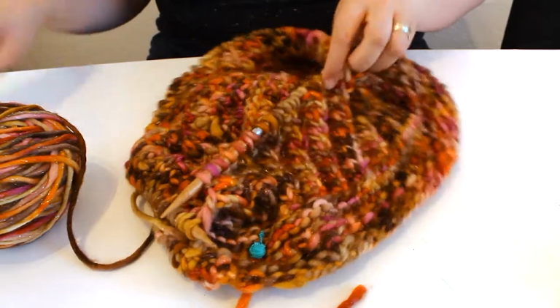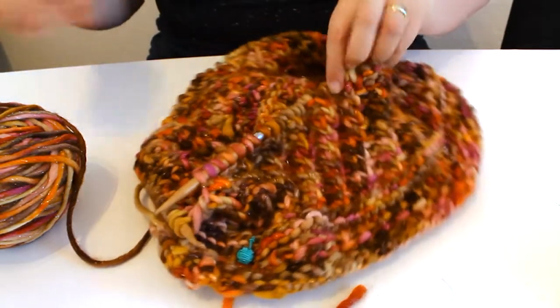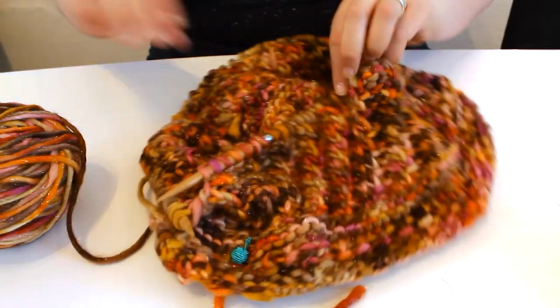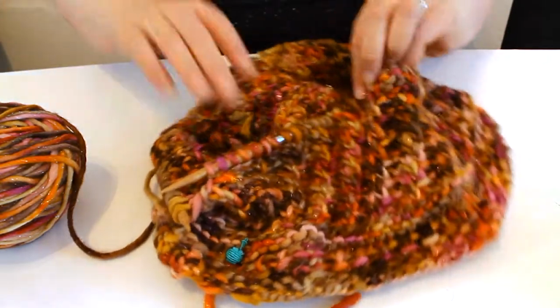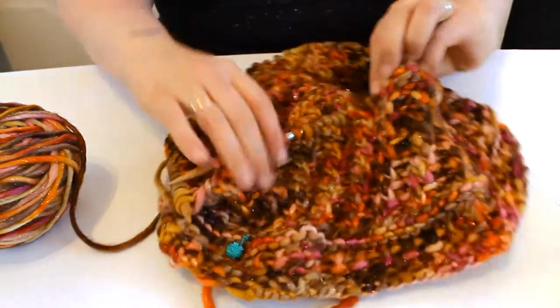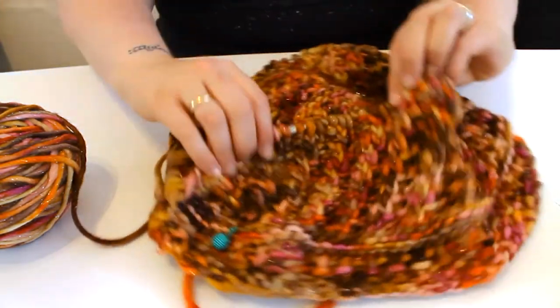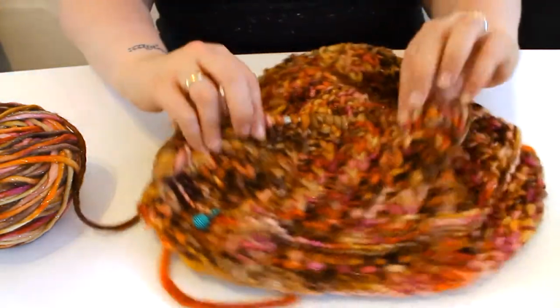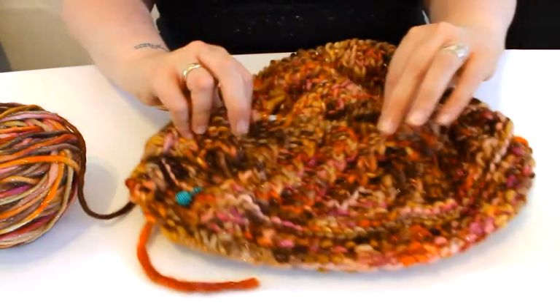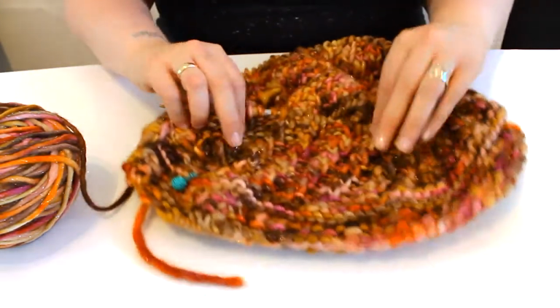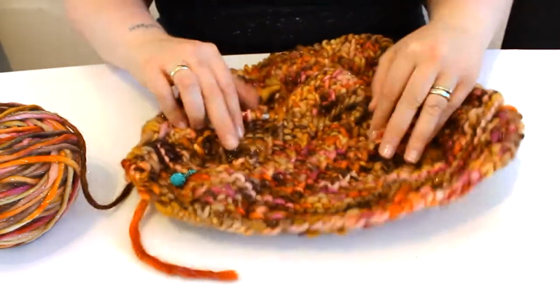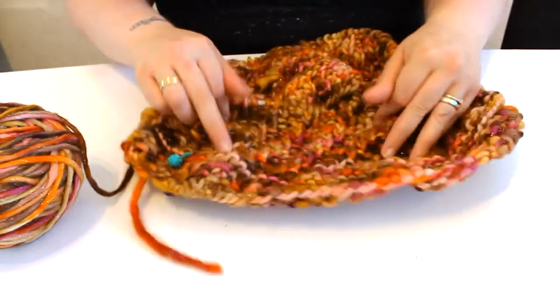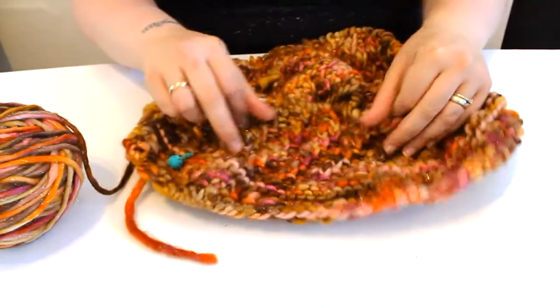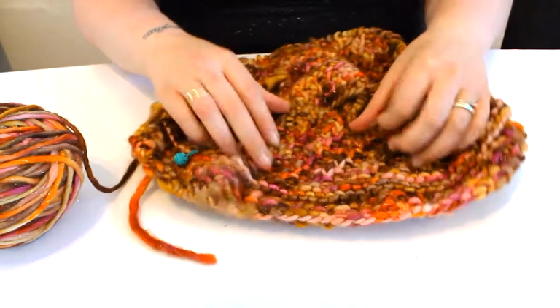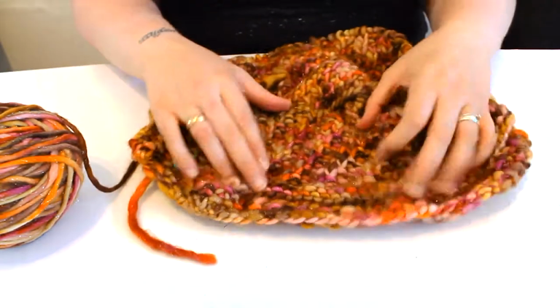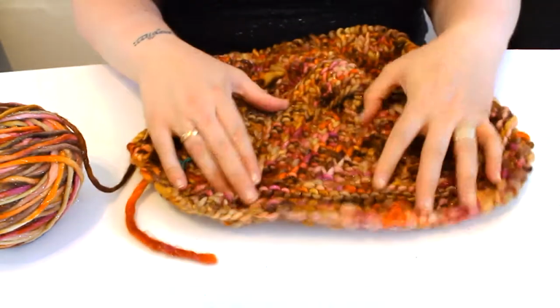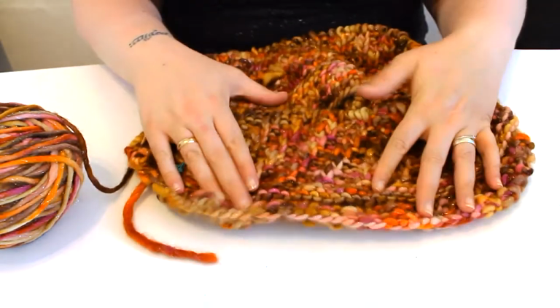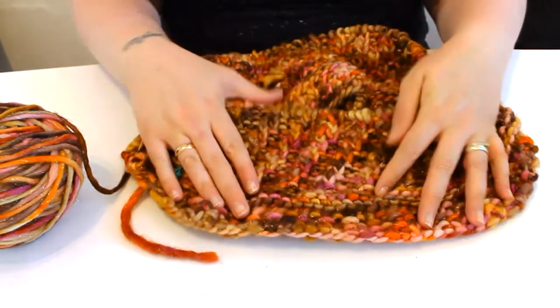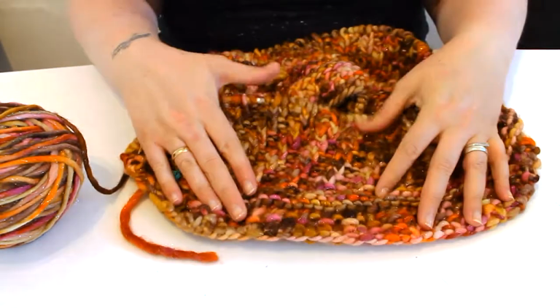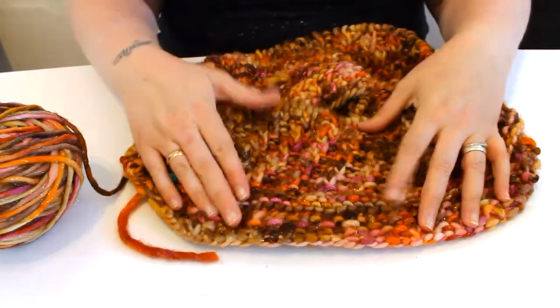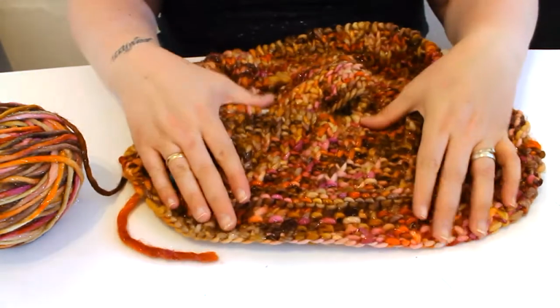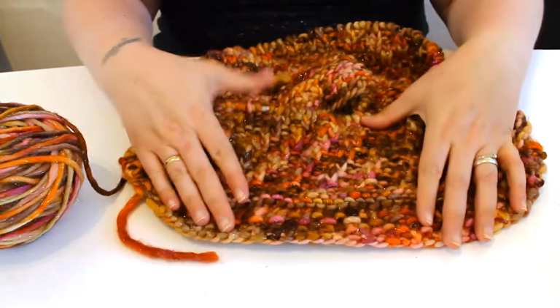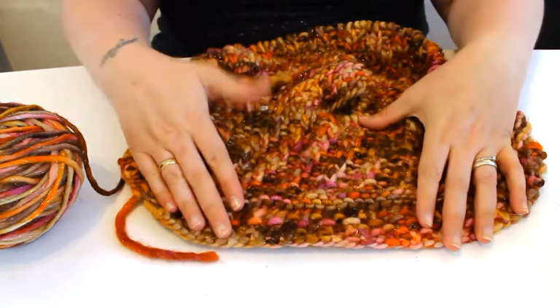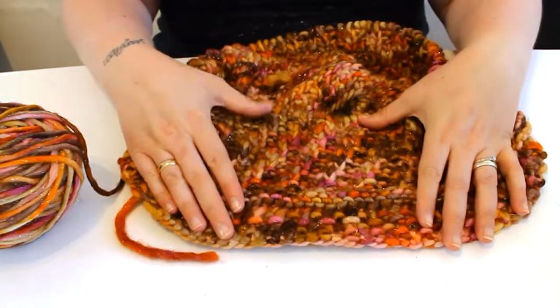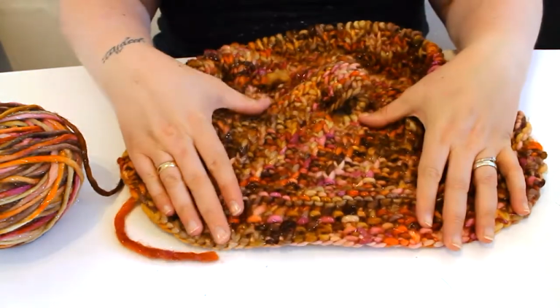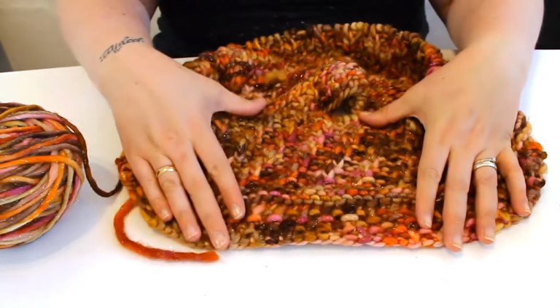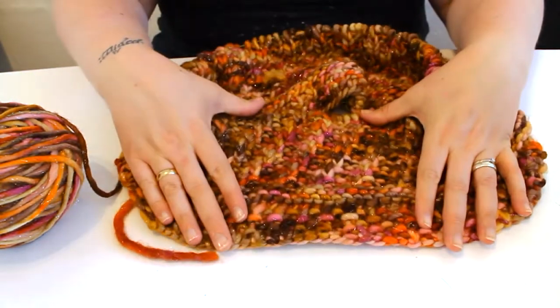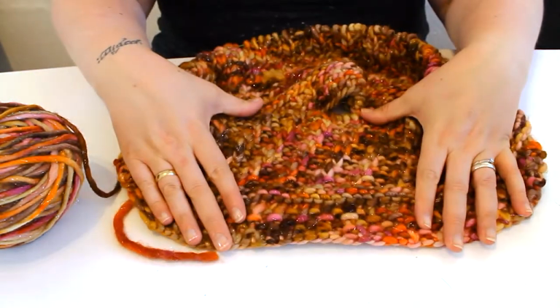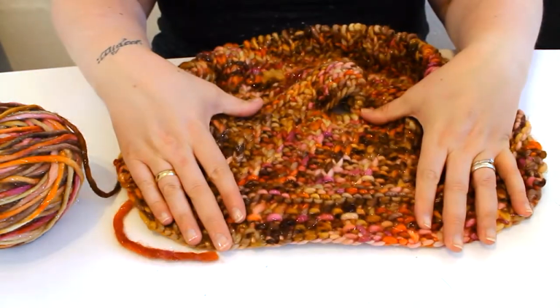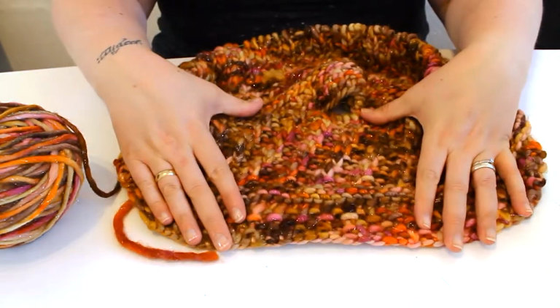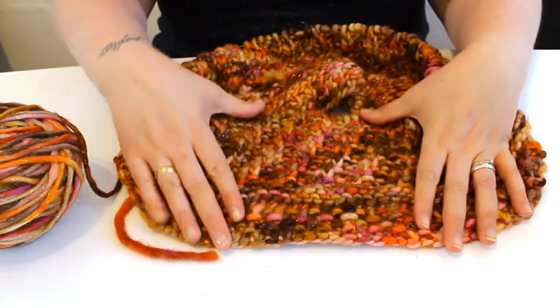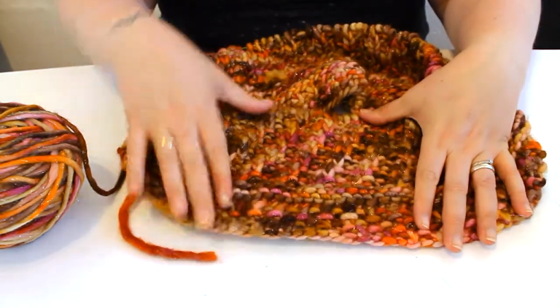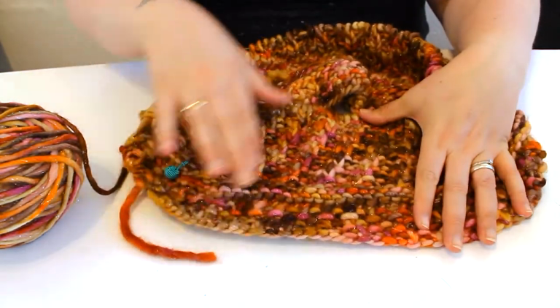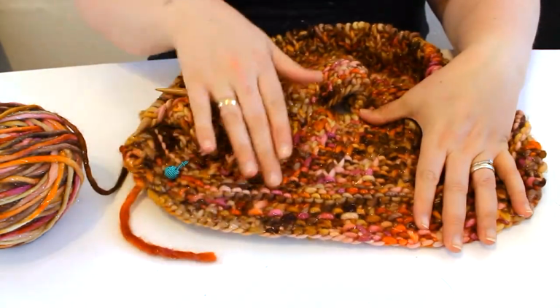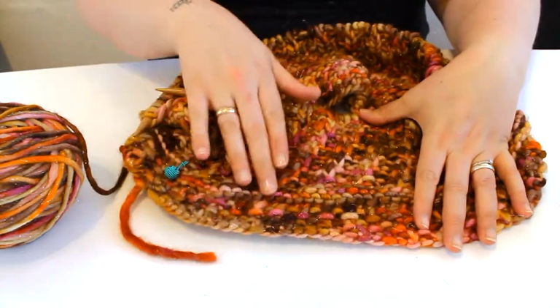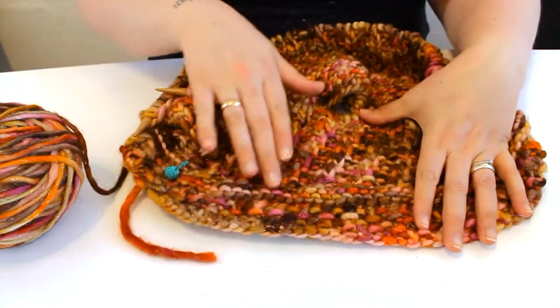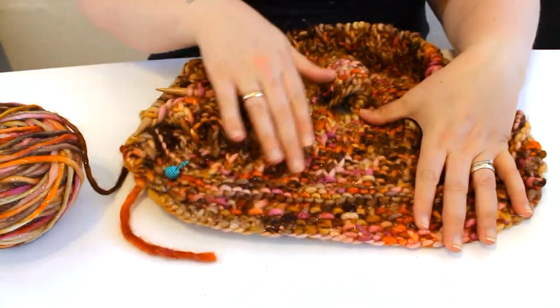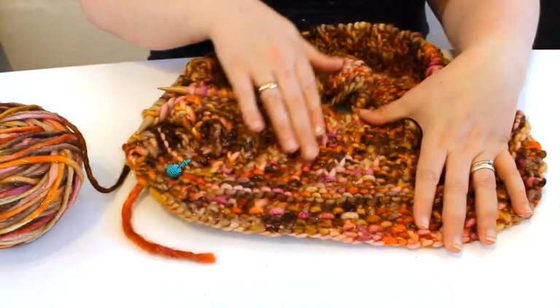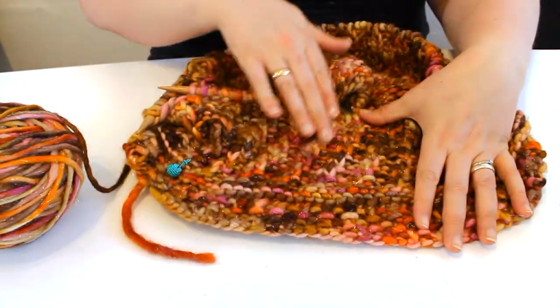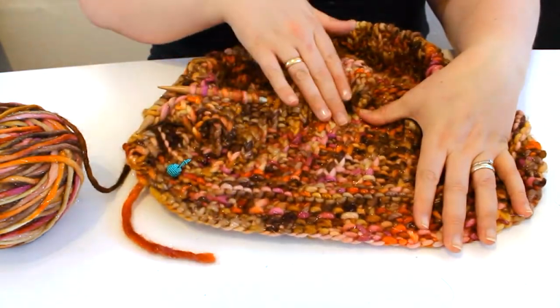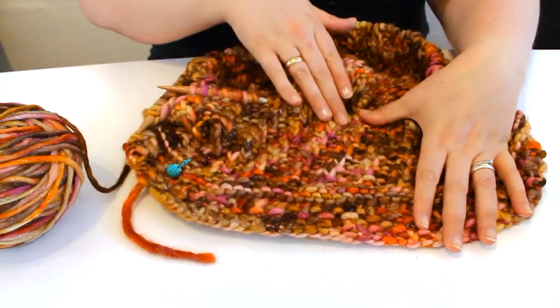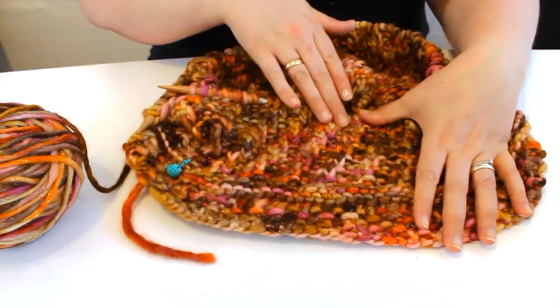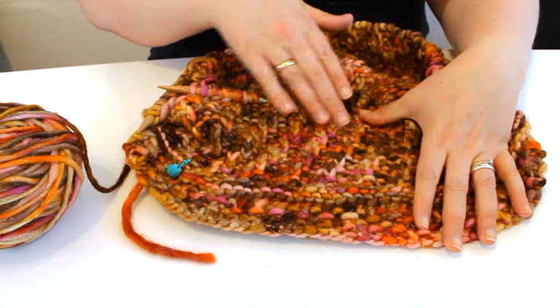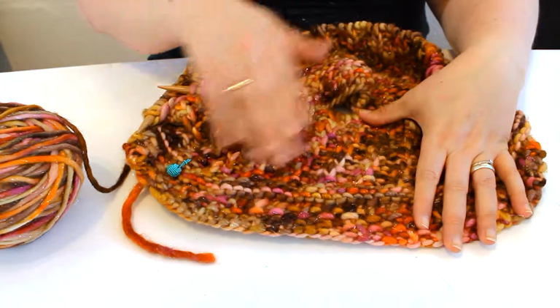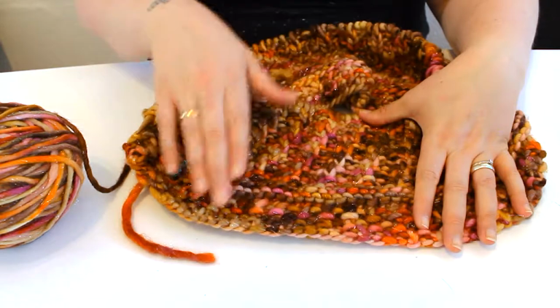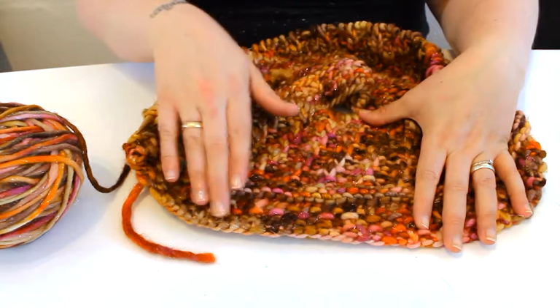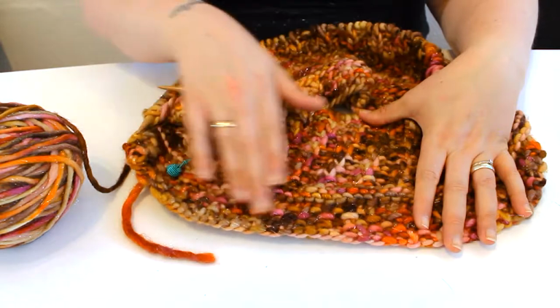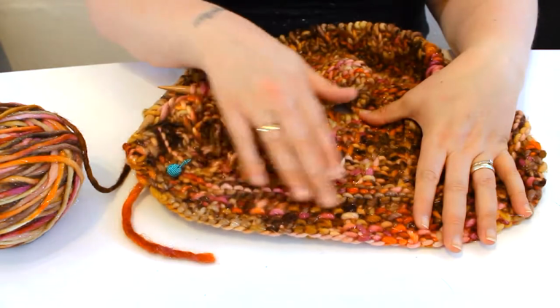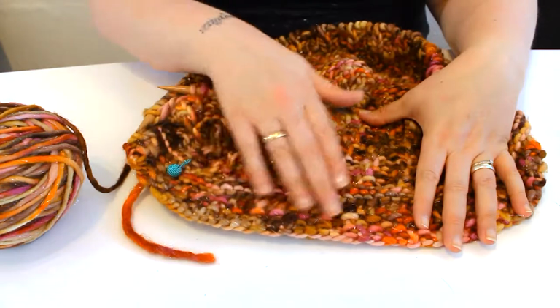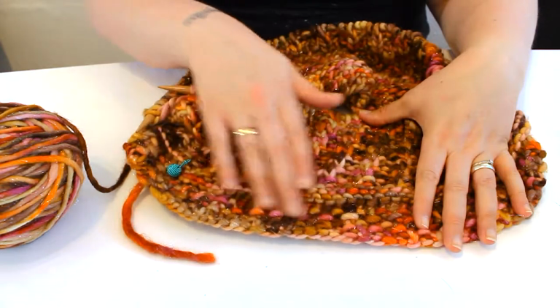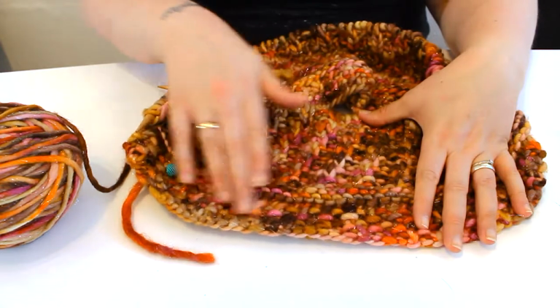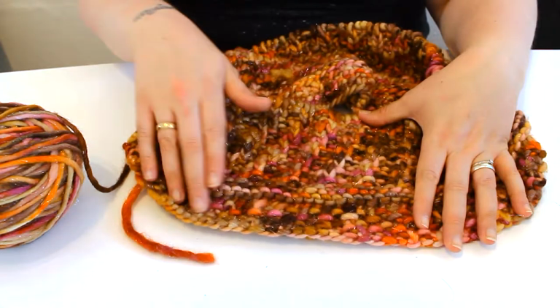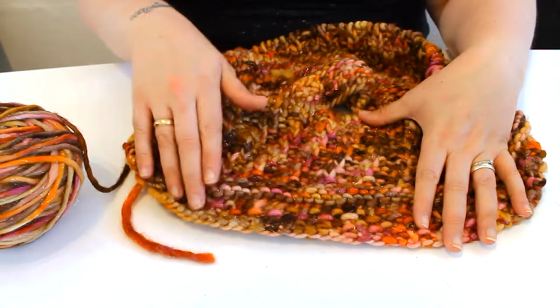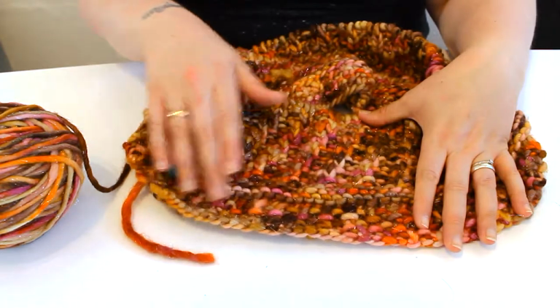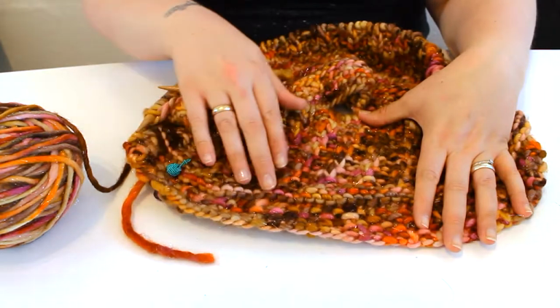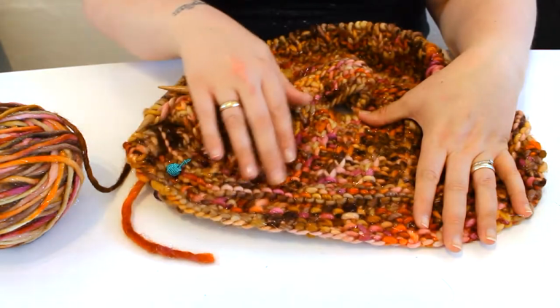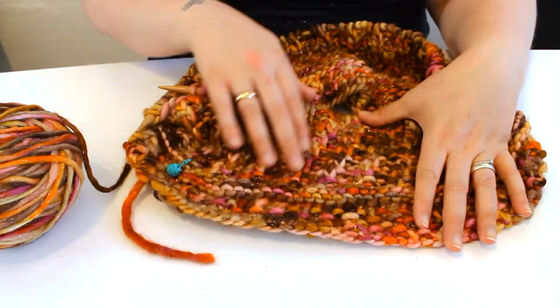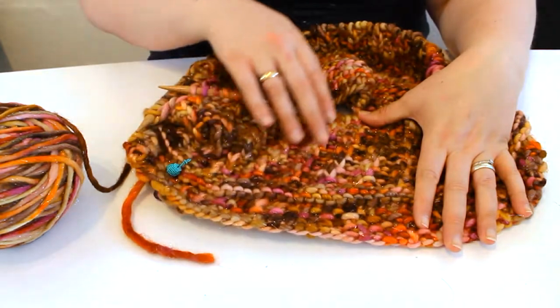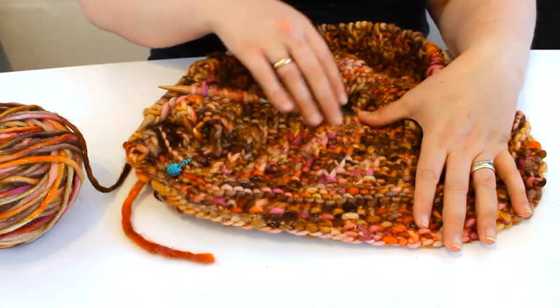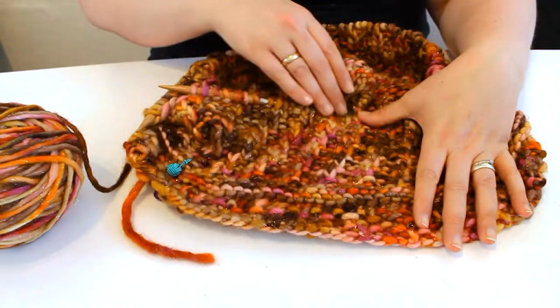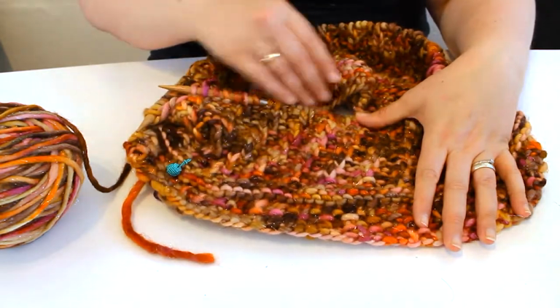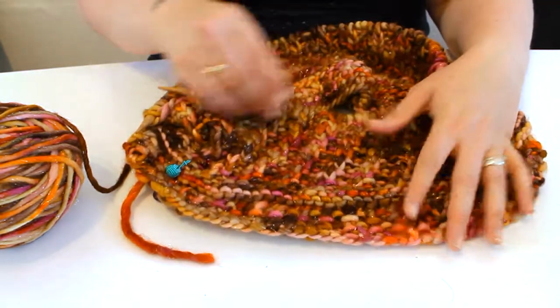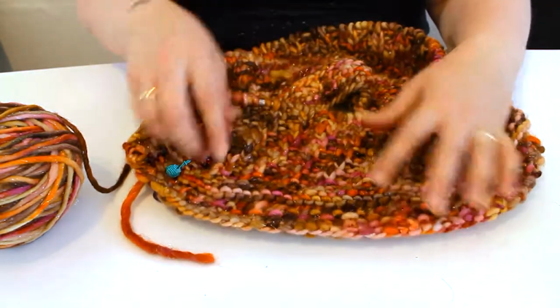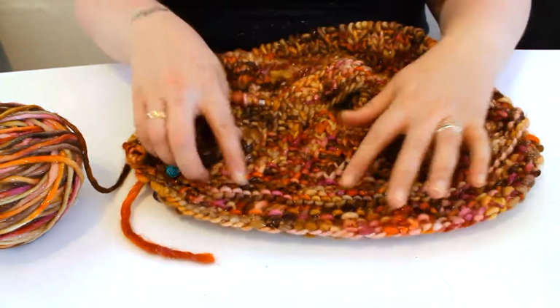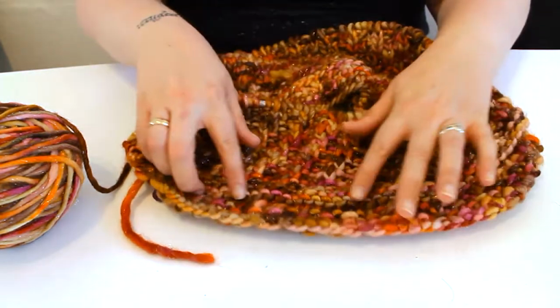I am loving this pattern right now. As much as summer has been lovely, roll on autumn so I can wear all the chunky knitted things.